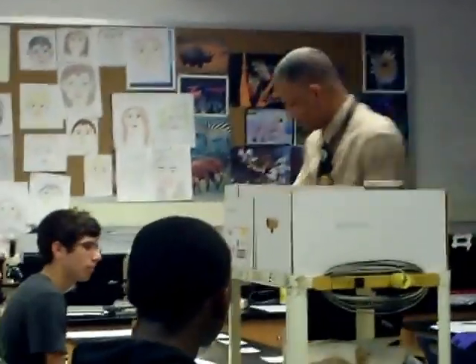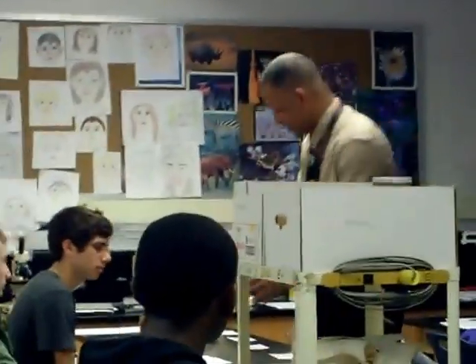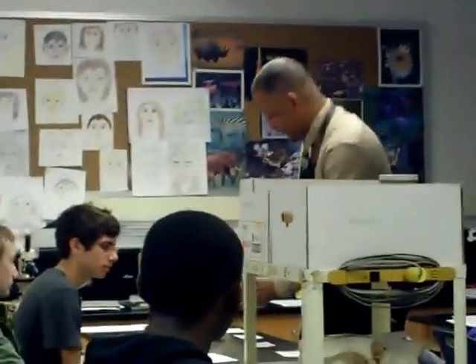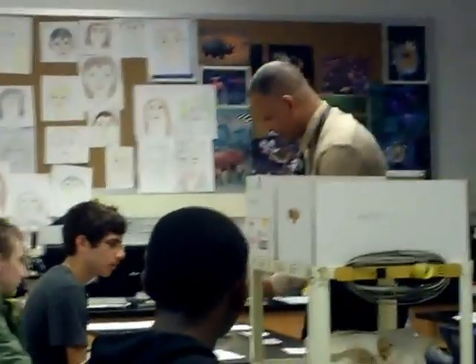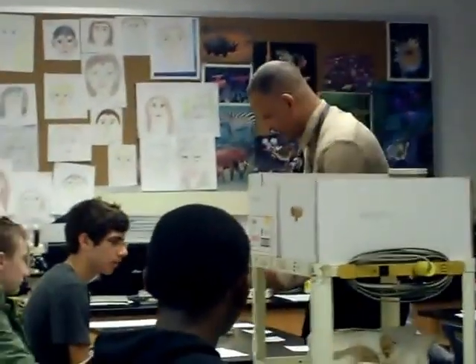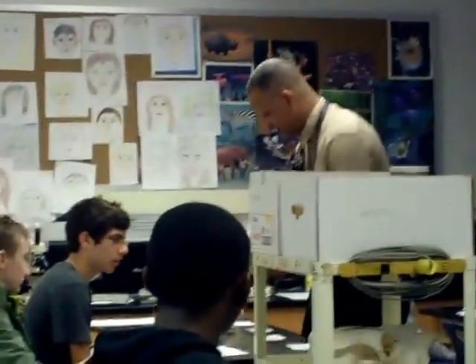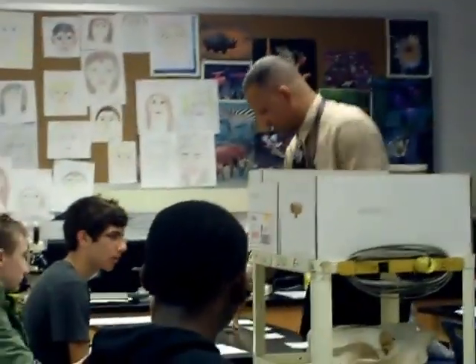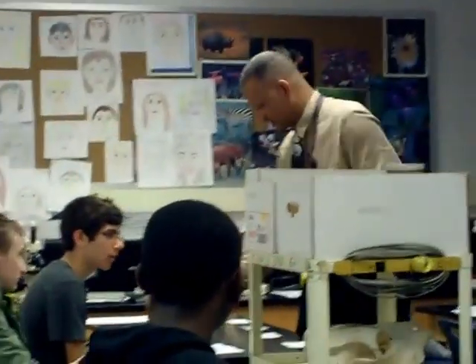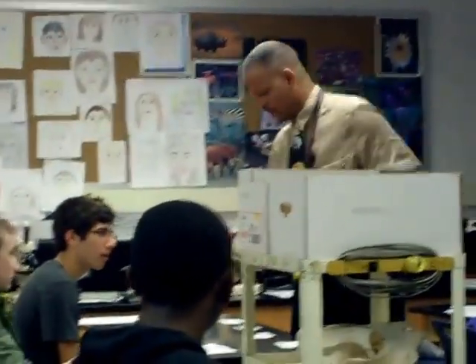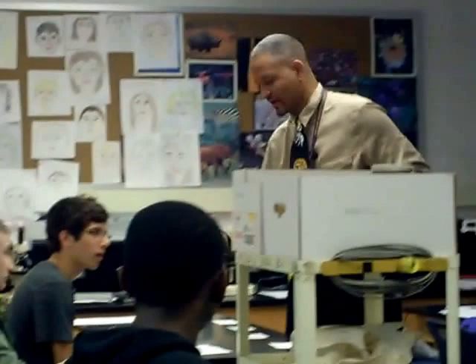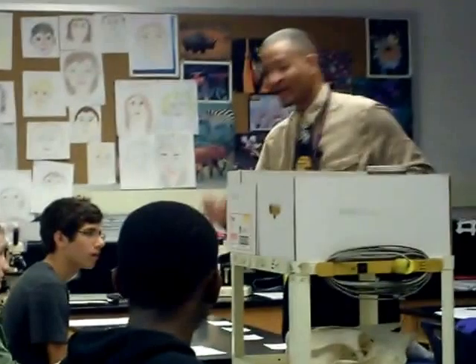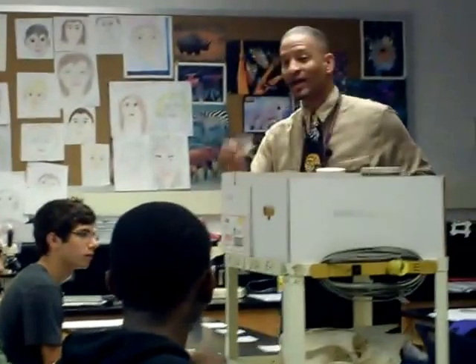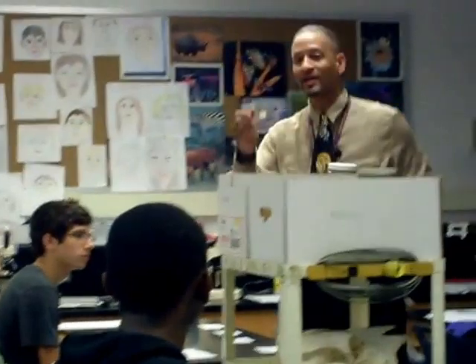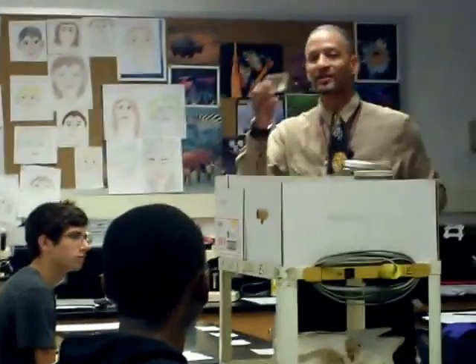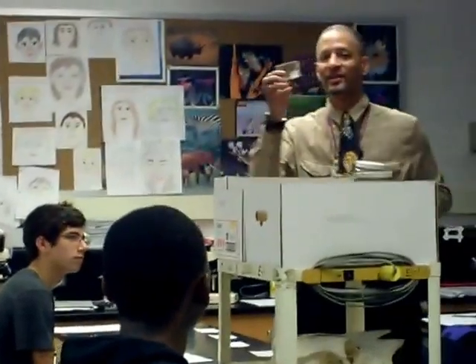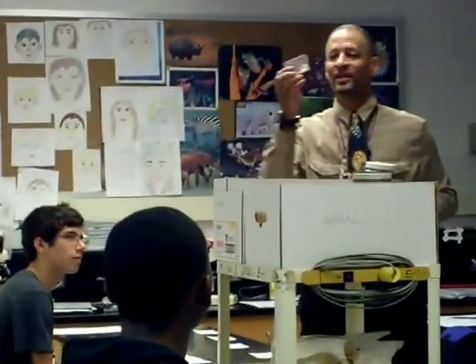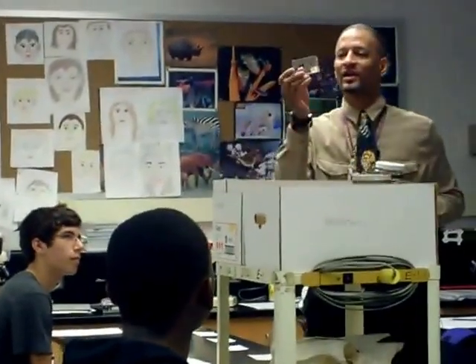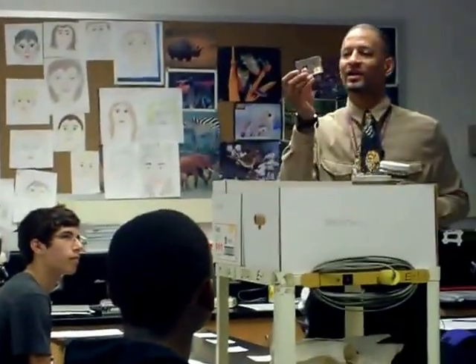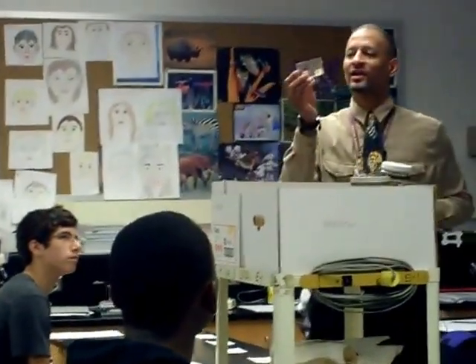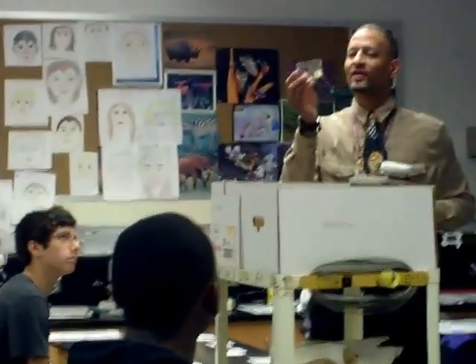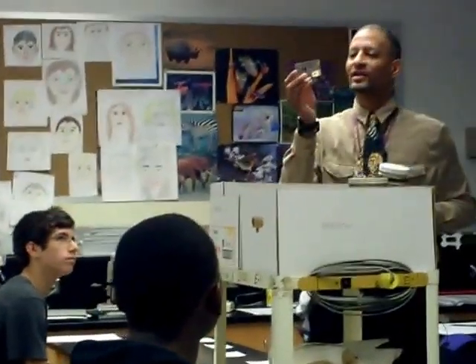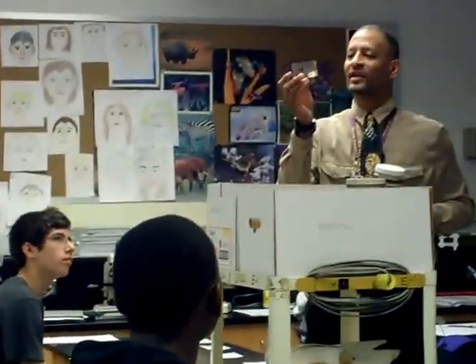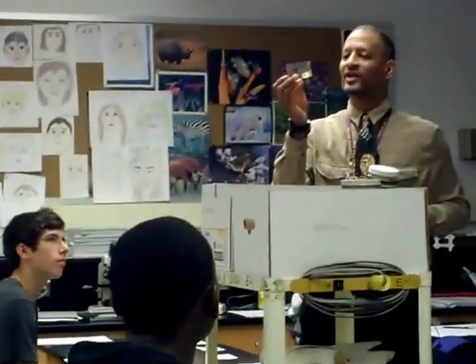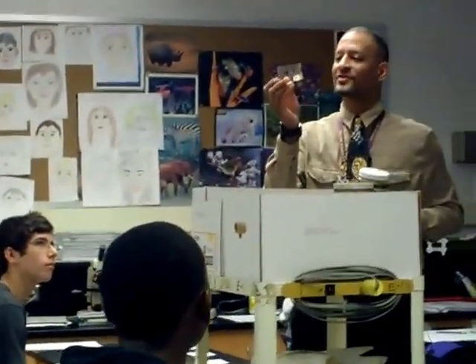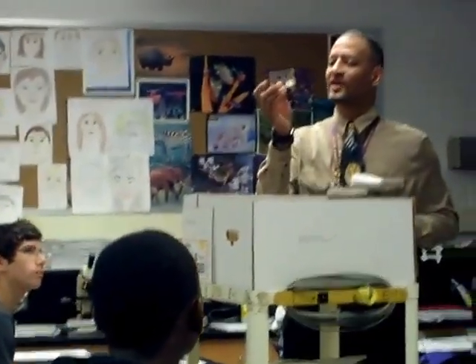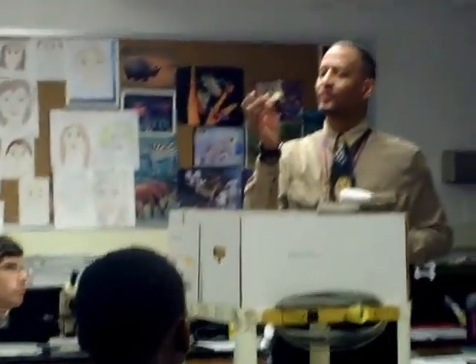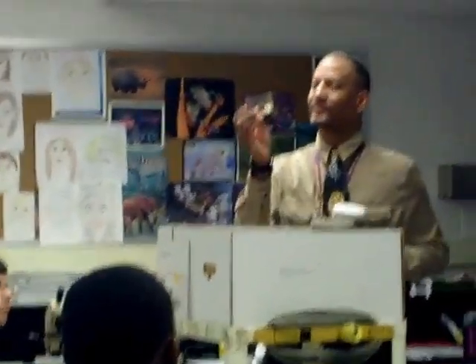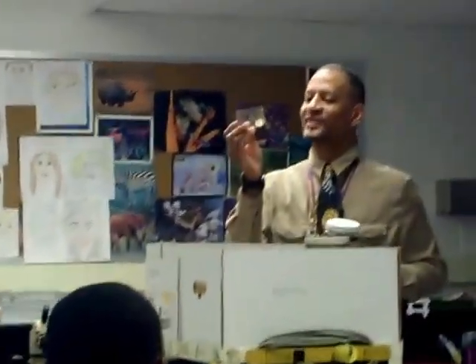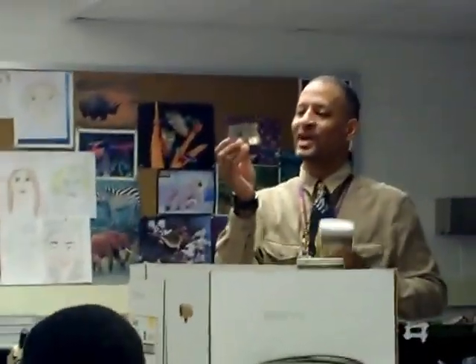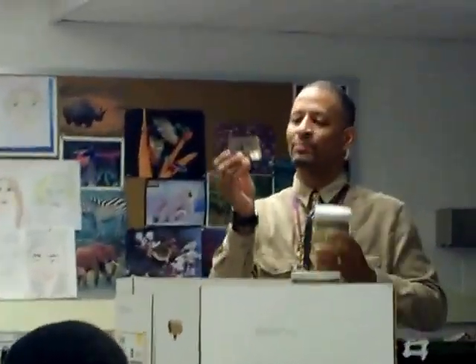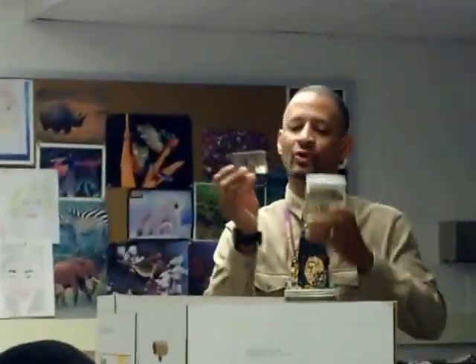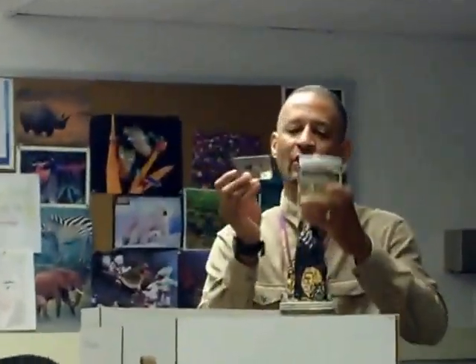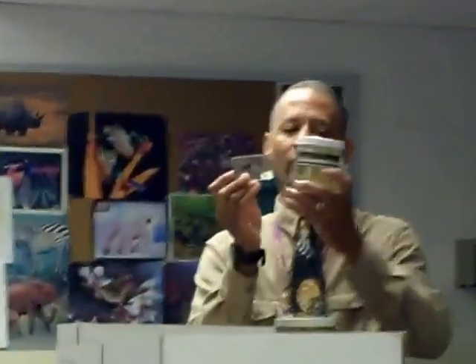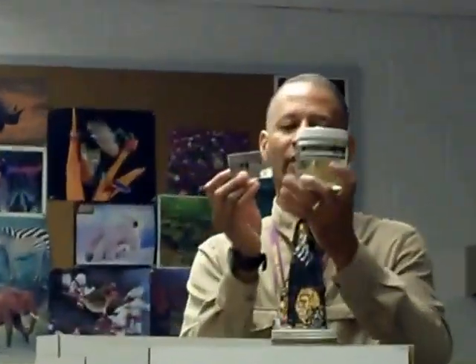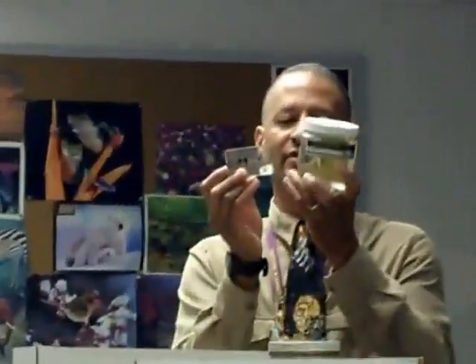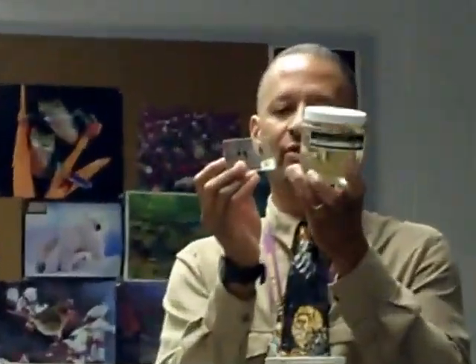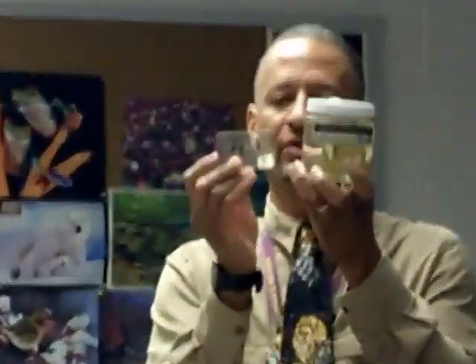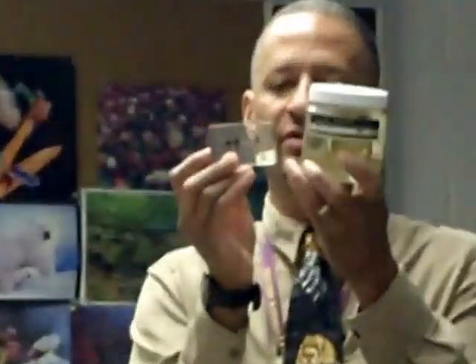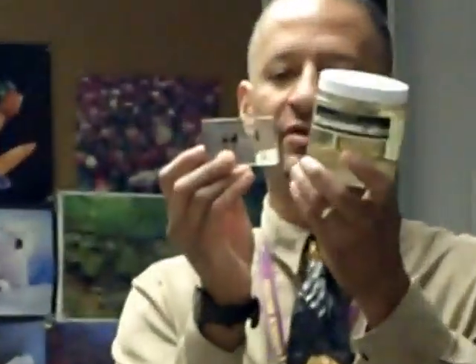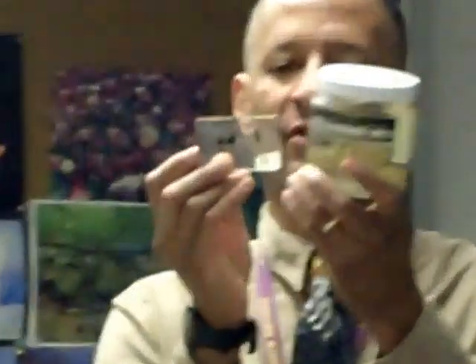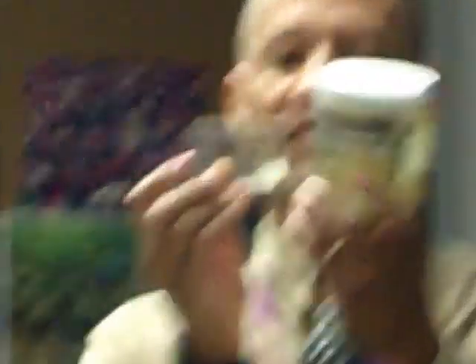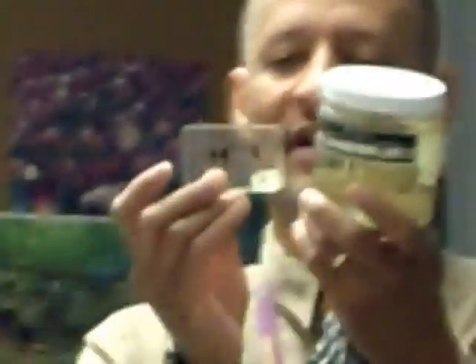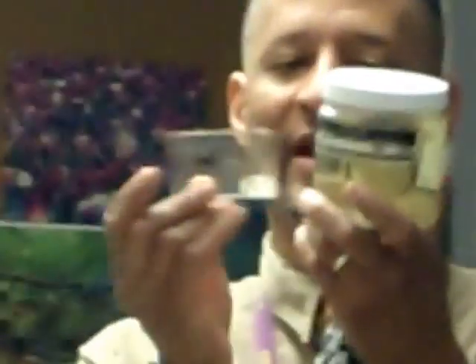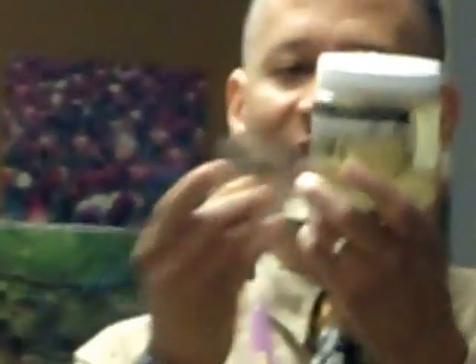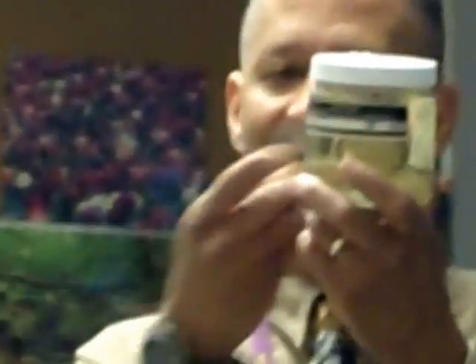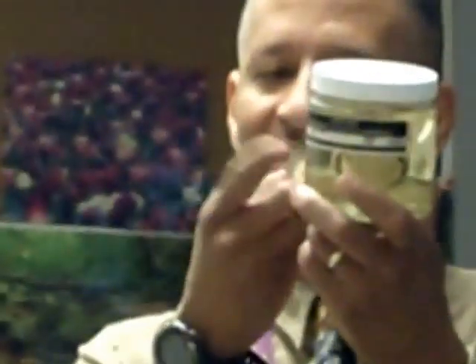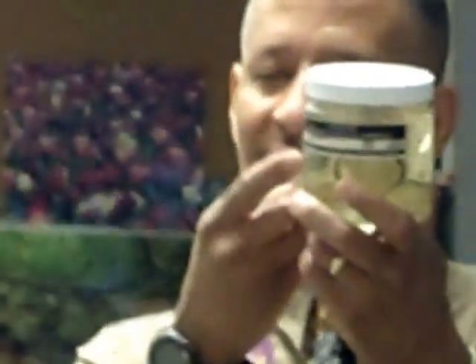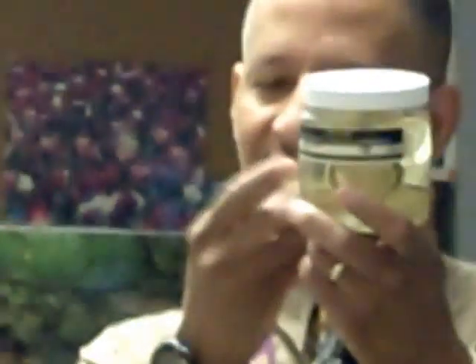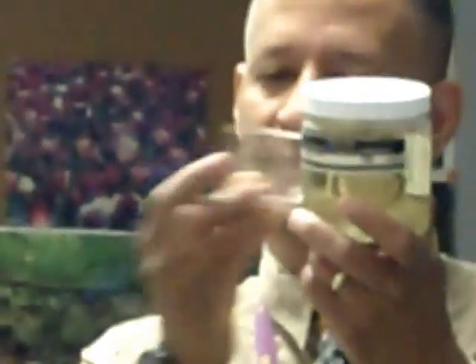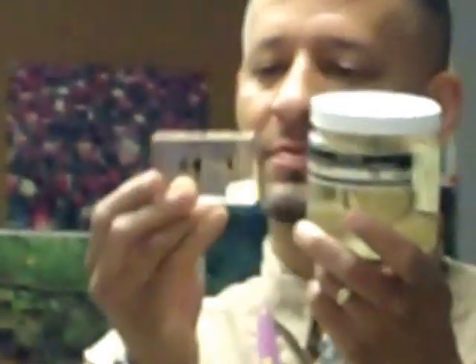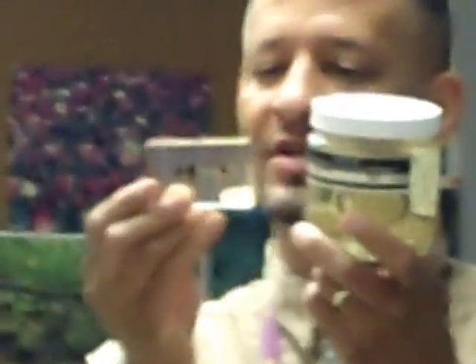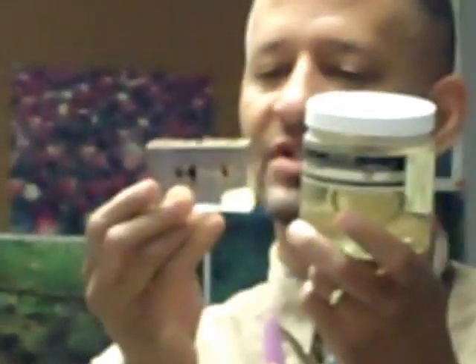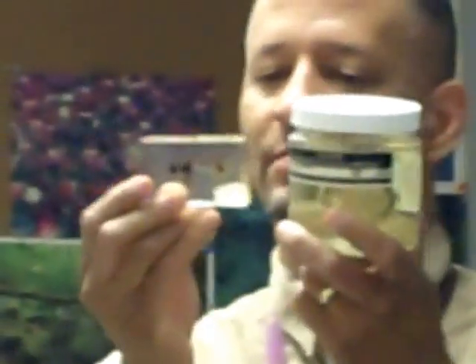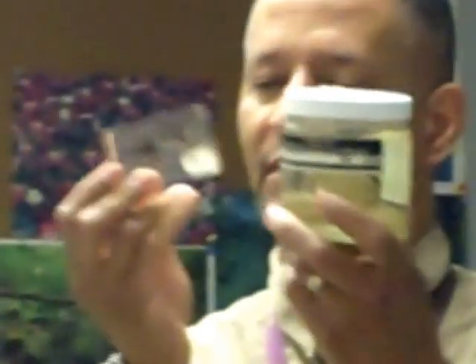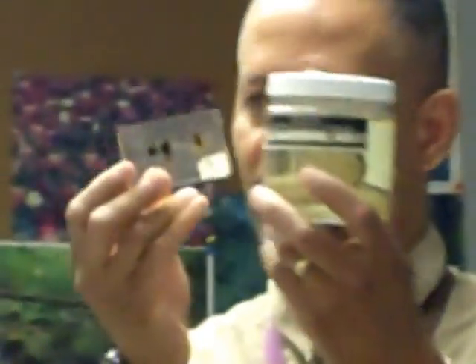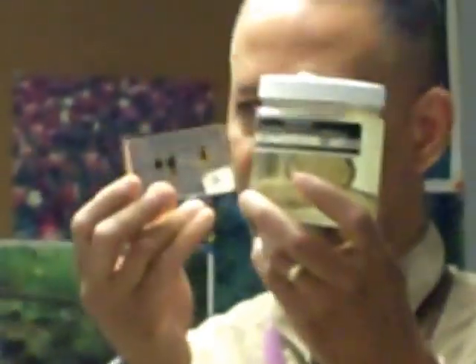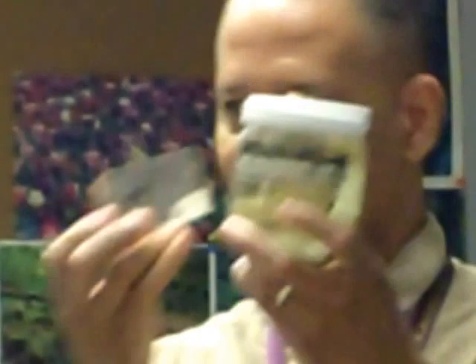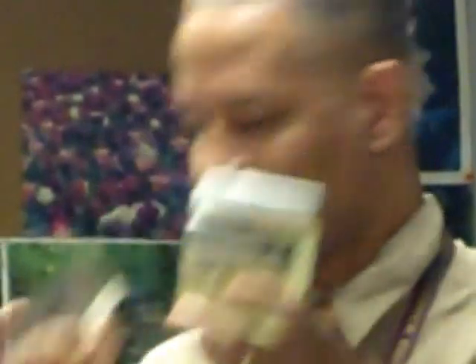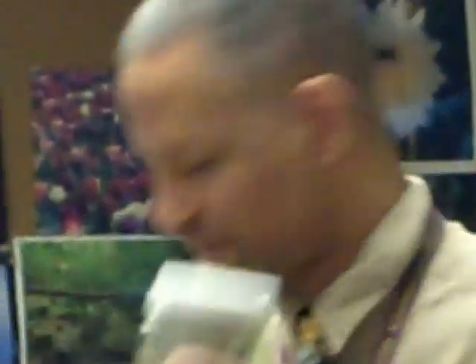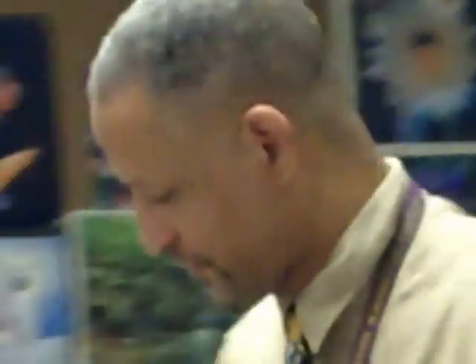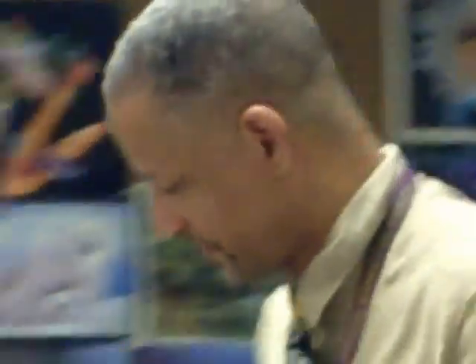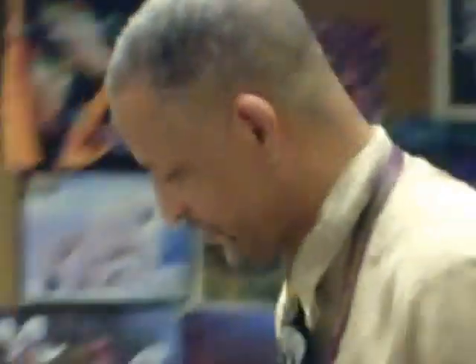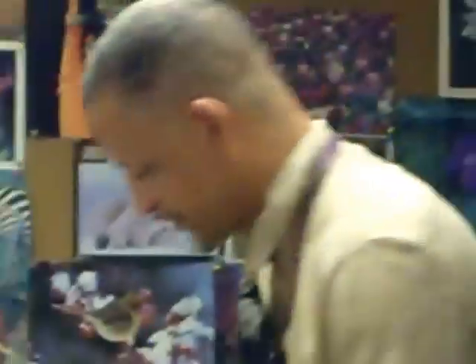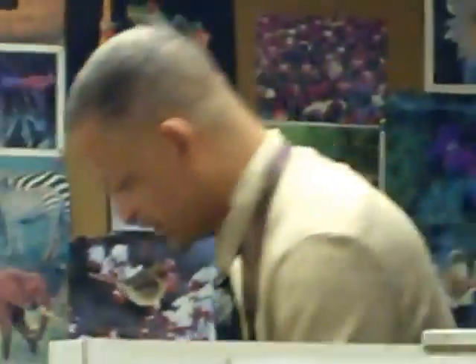I'm actually showing the life cycle of a tadpole all the way to a dog frog. Now, this is not the same species, but it's just for visual.